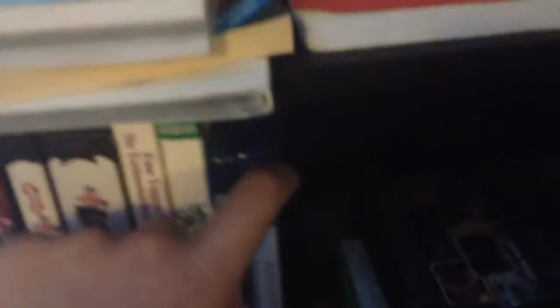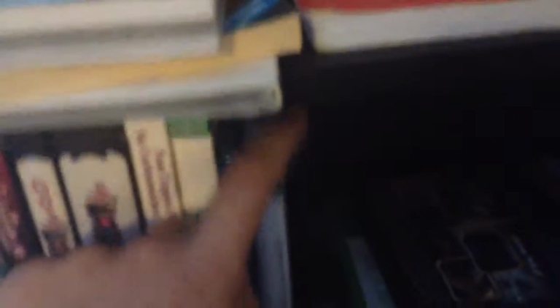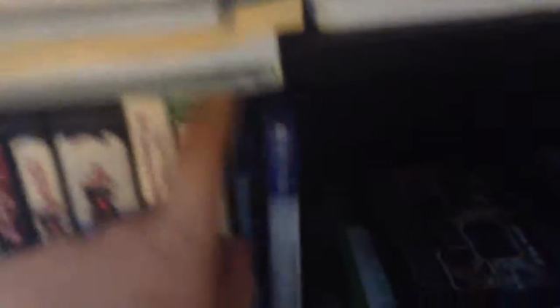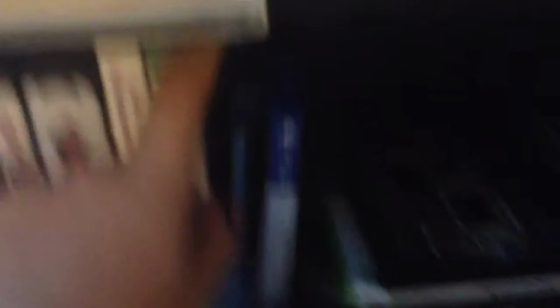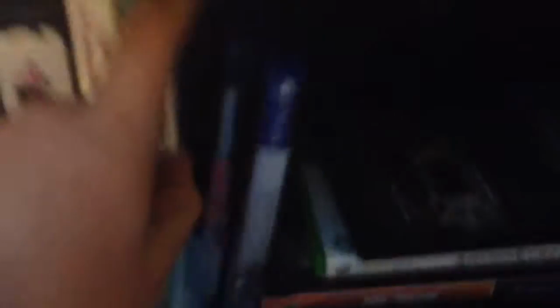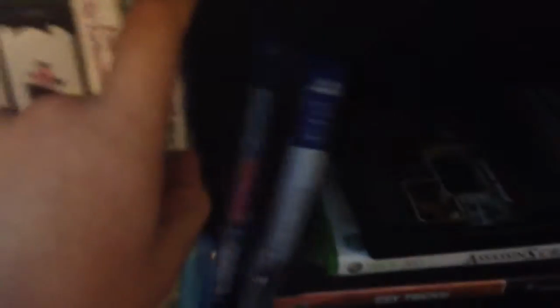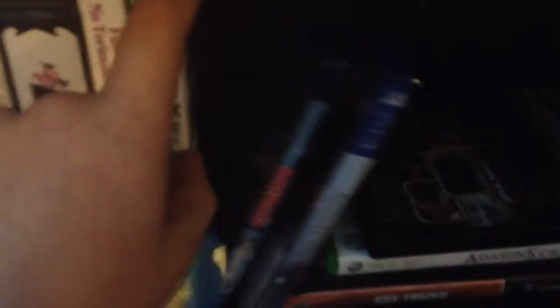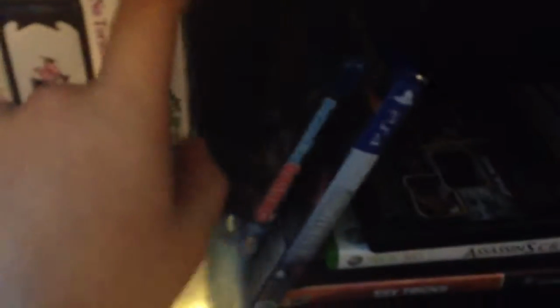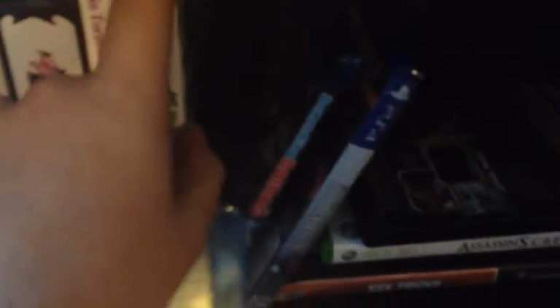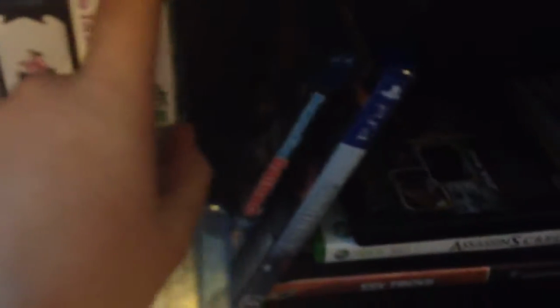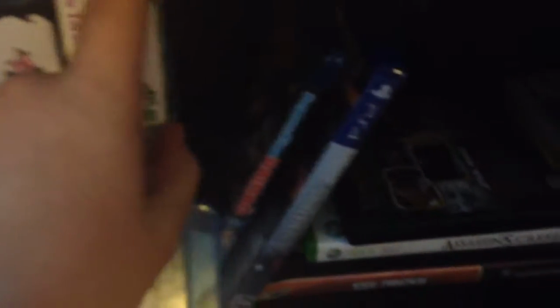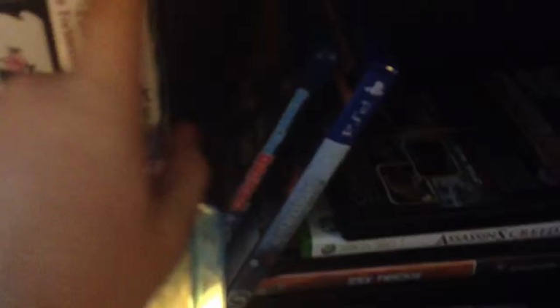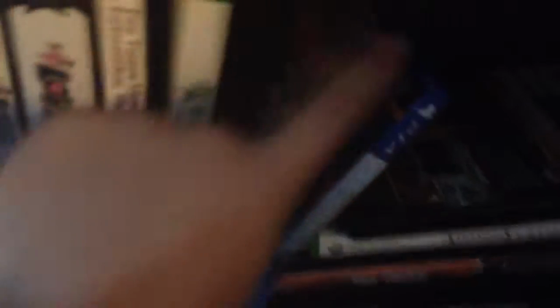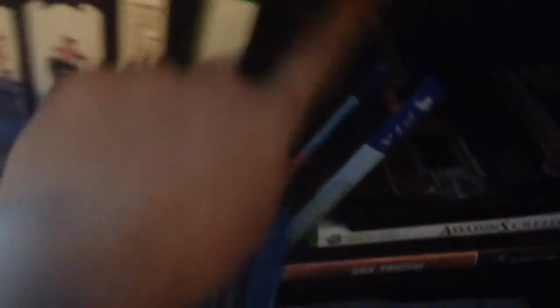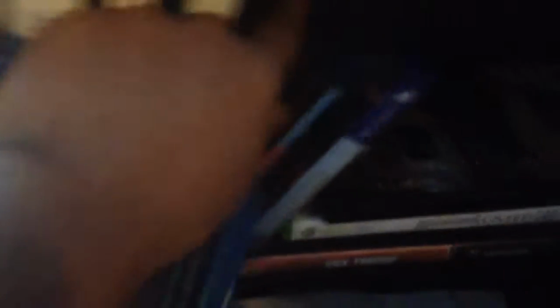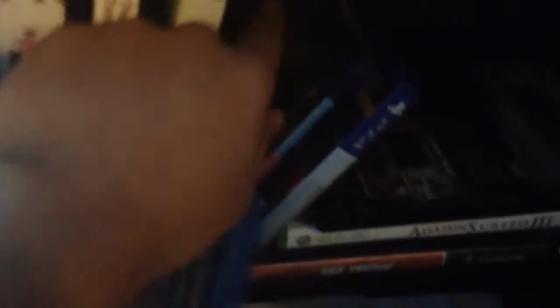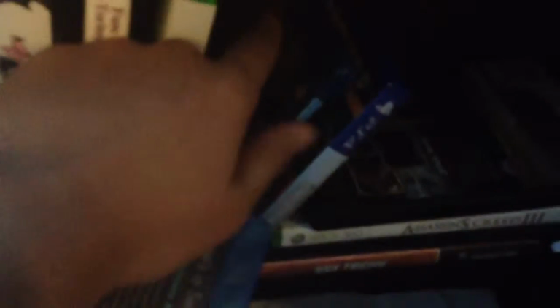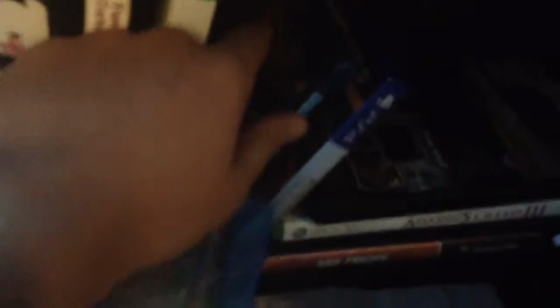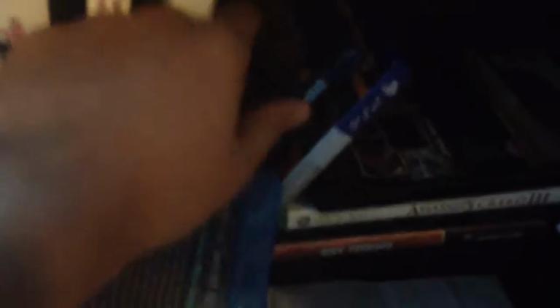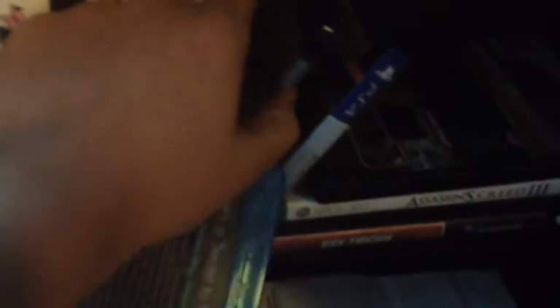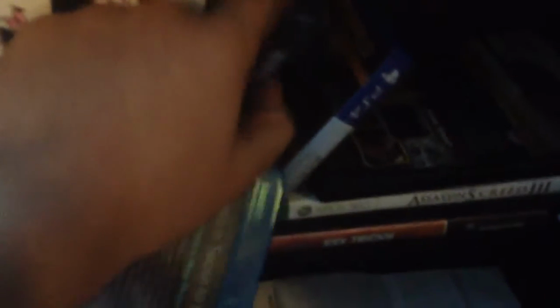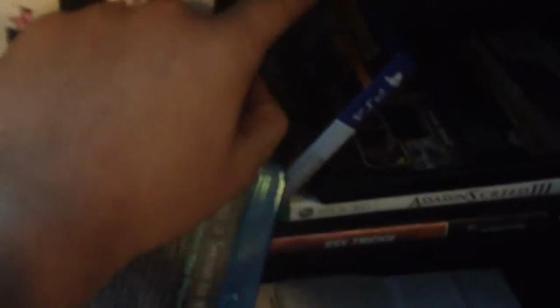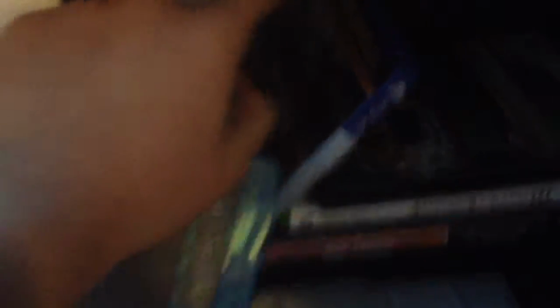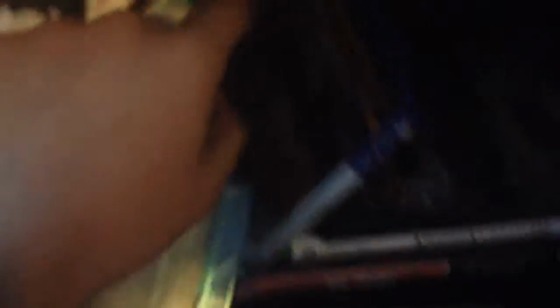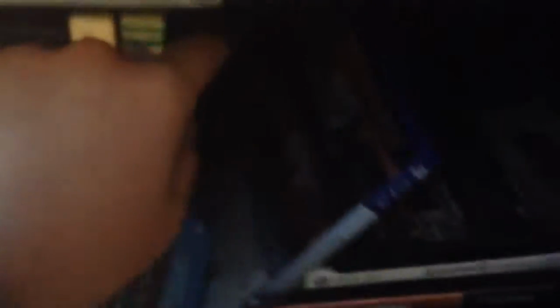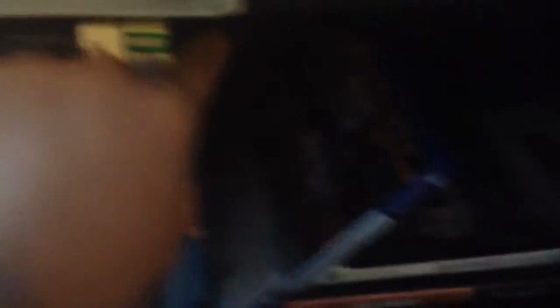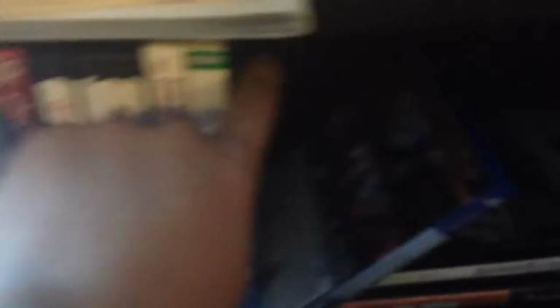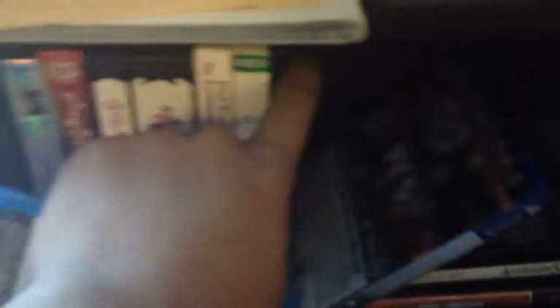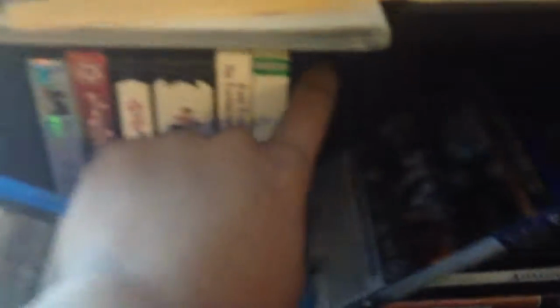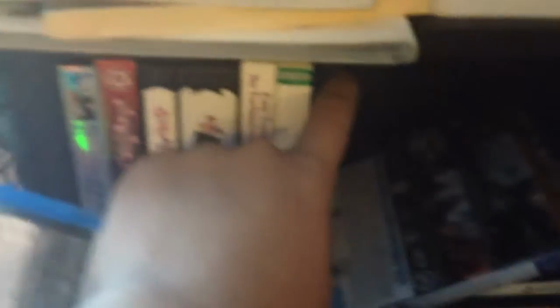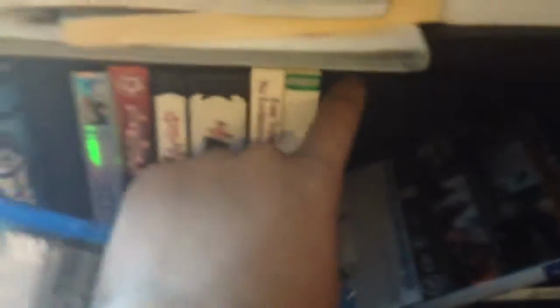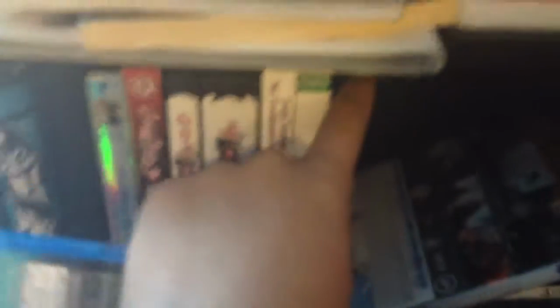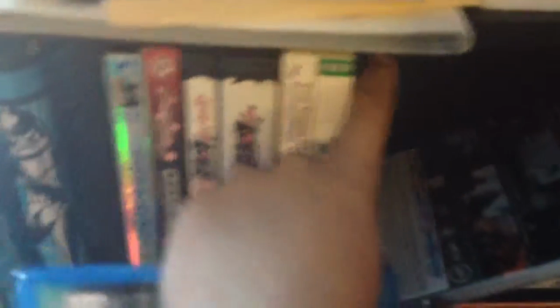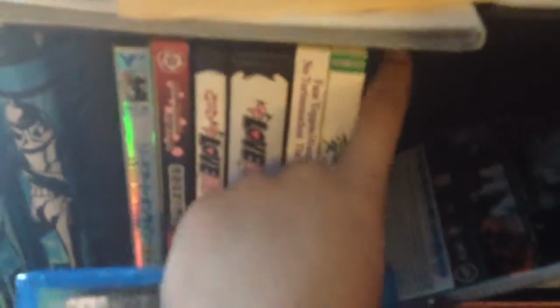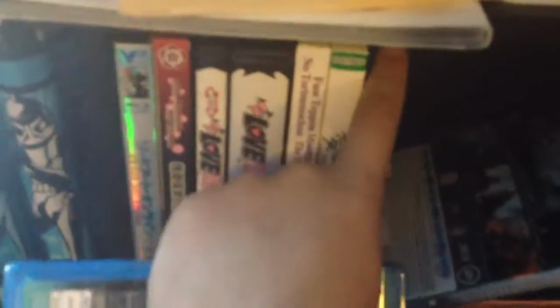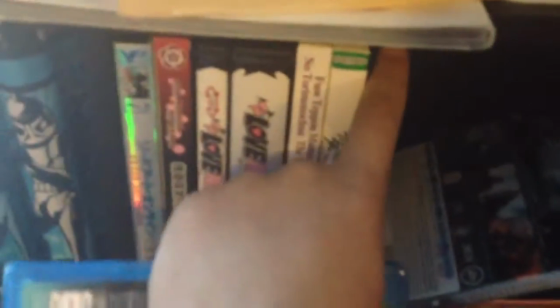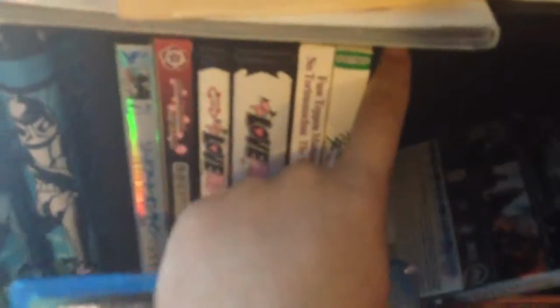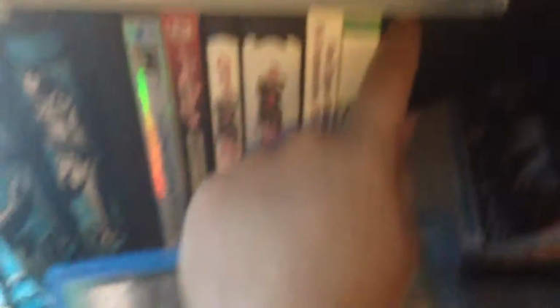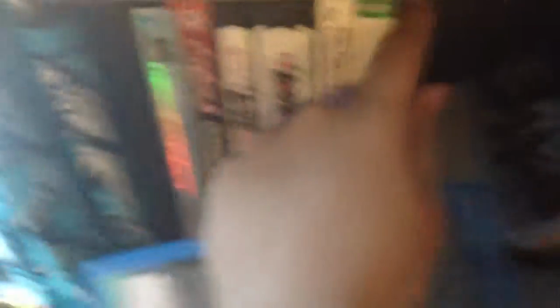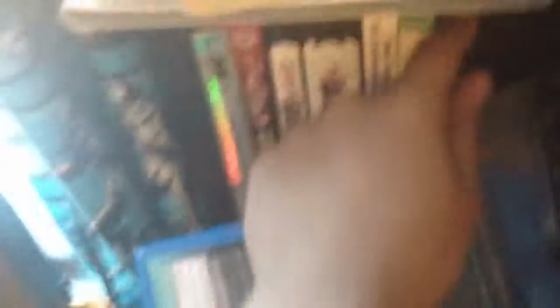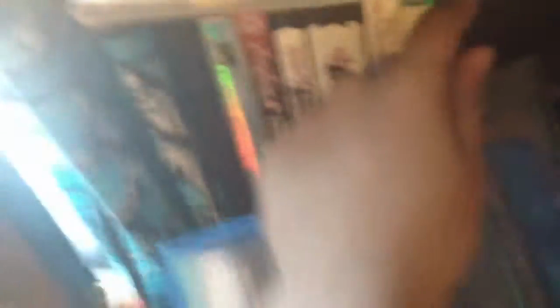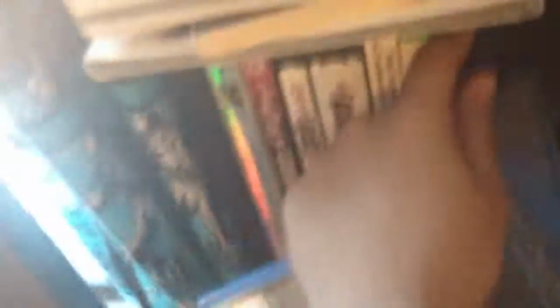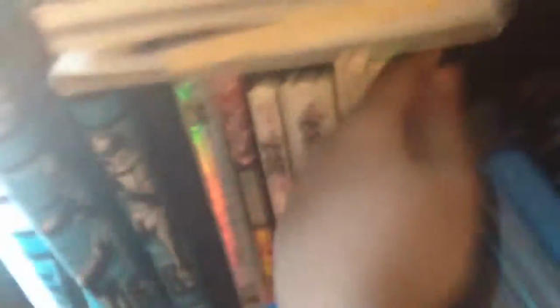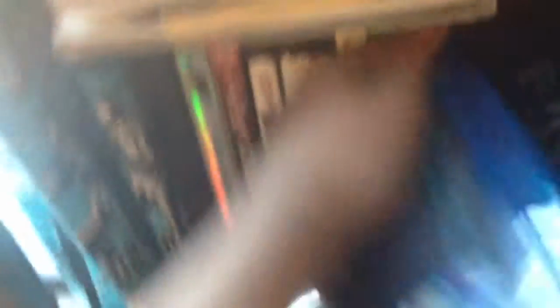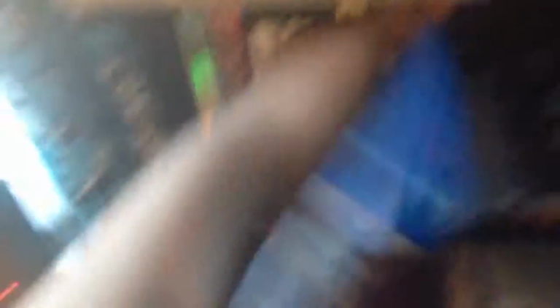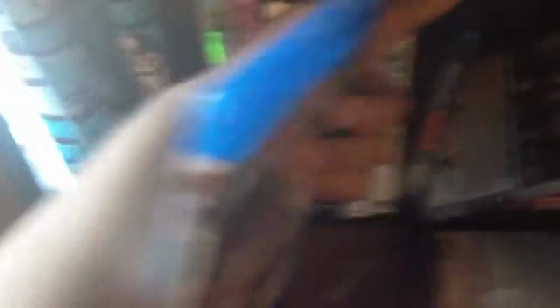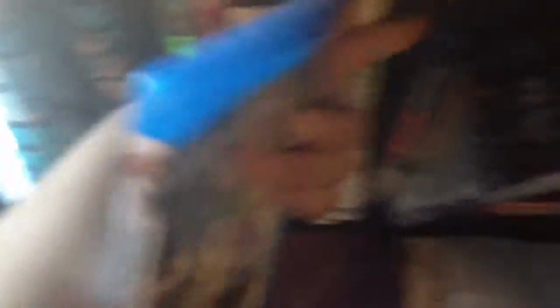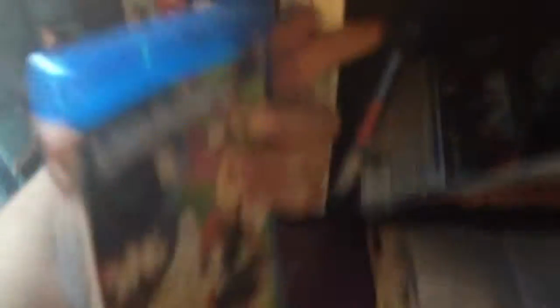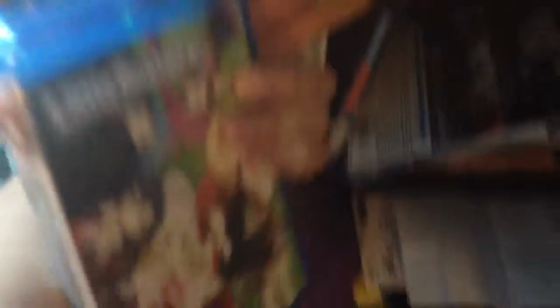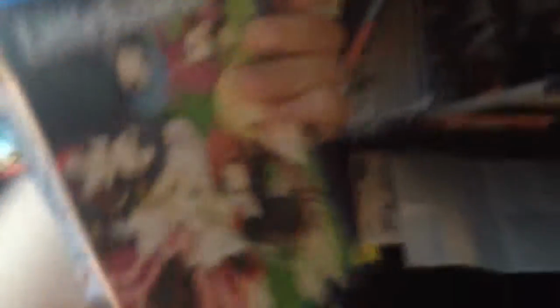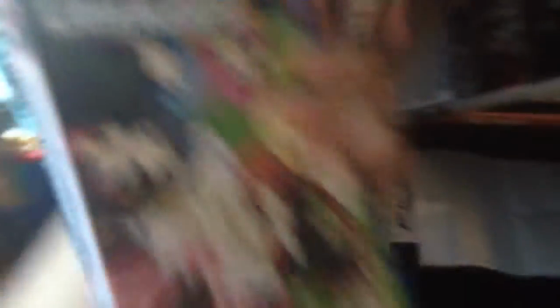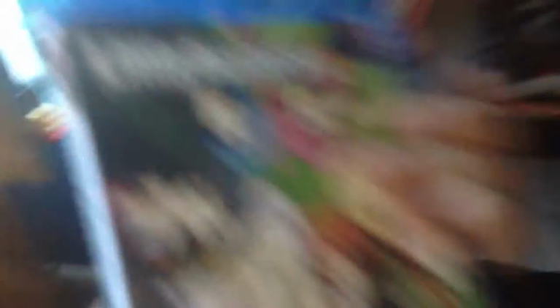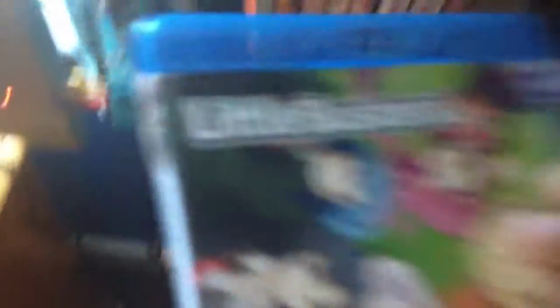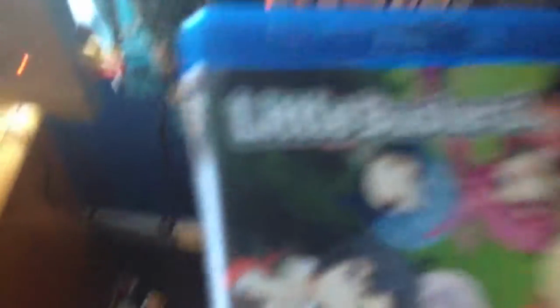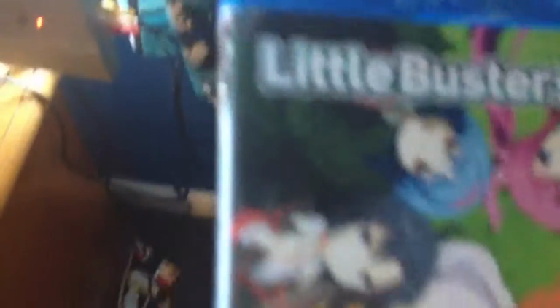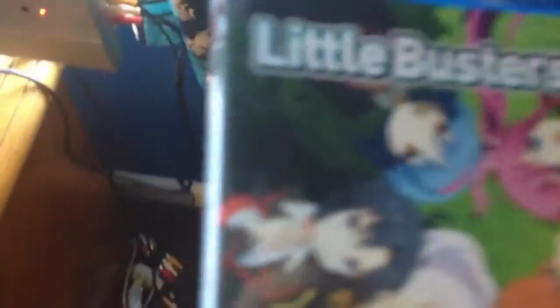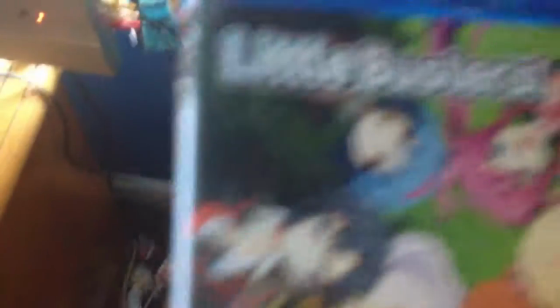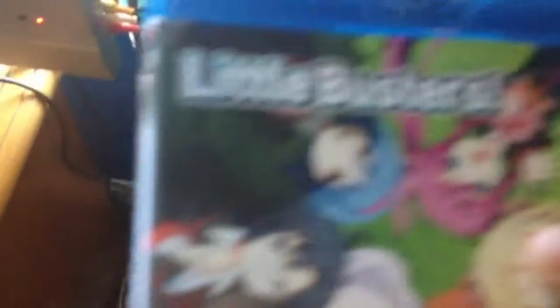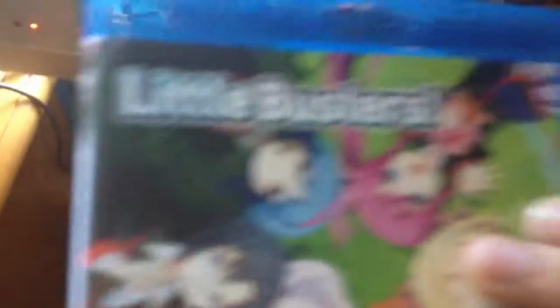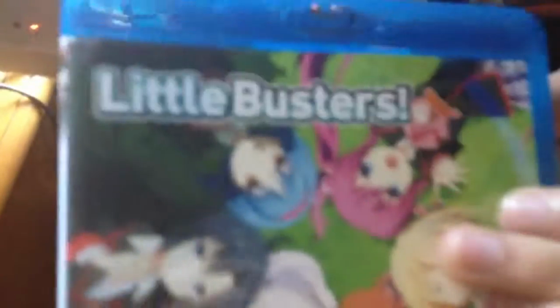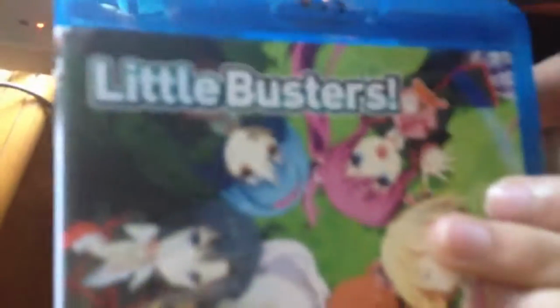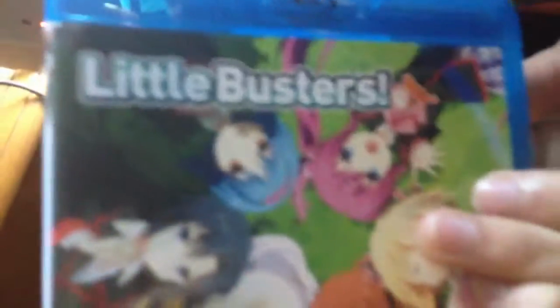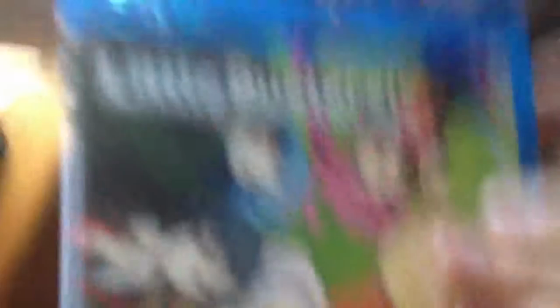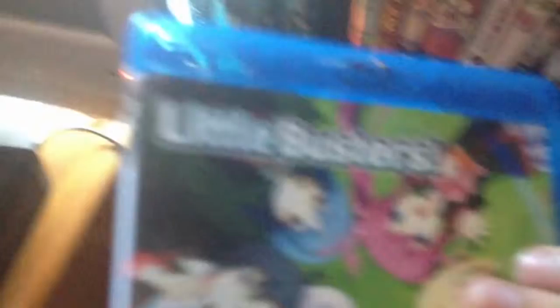One PS4 game, but yep. Until next time, I guess. See you. Signing off.